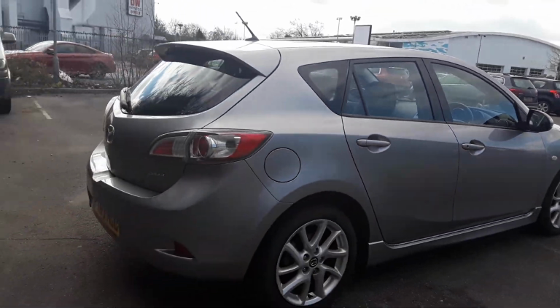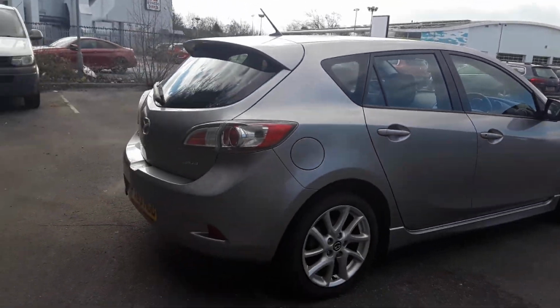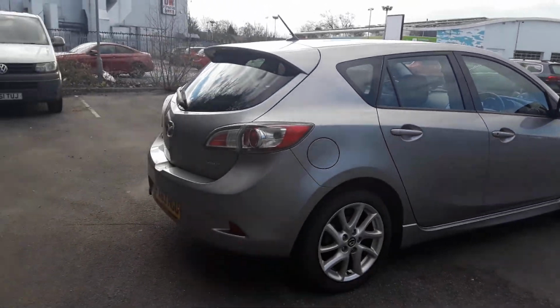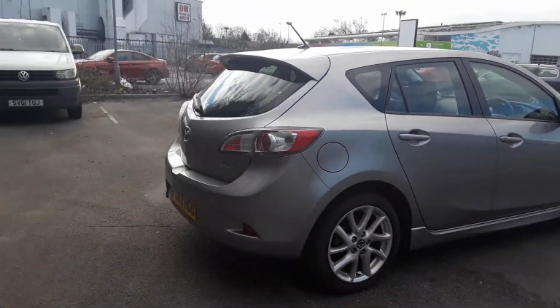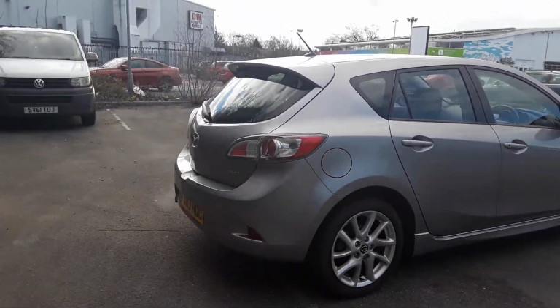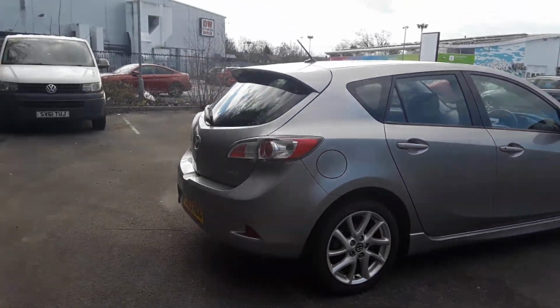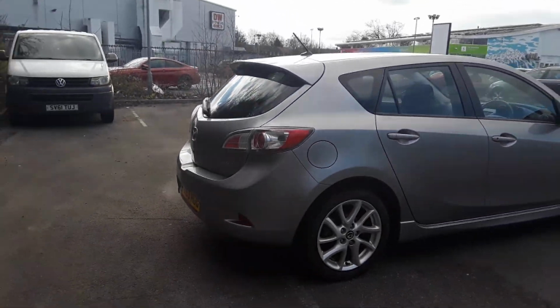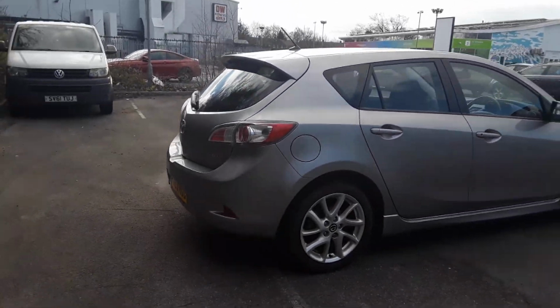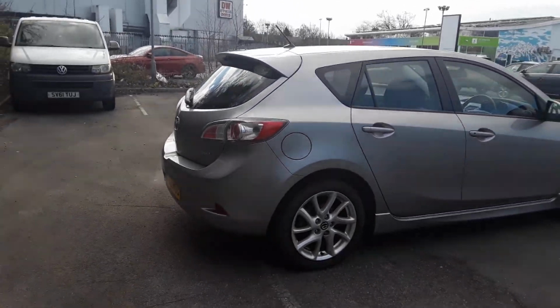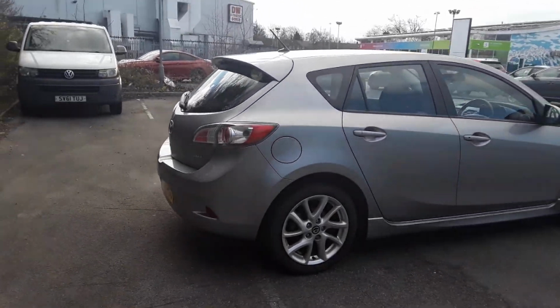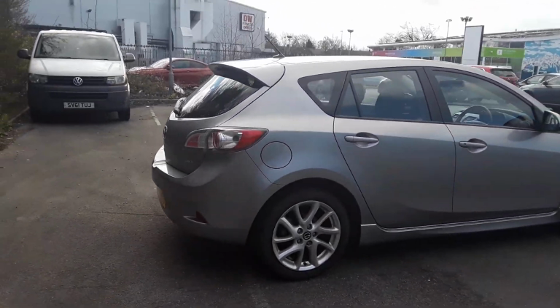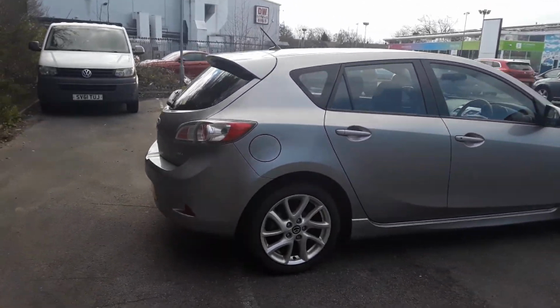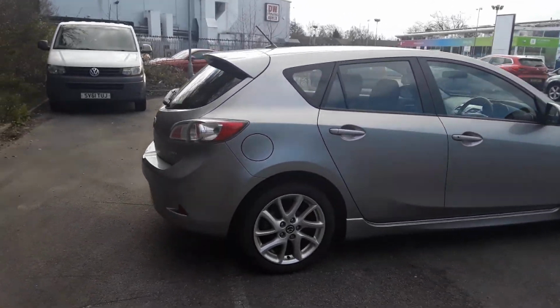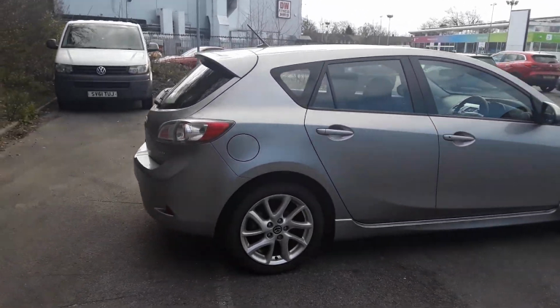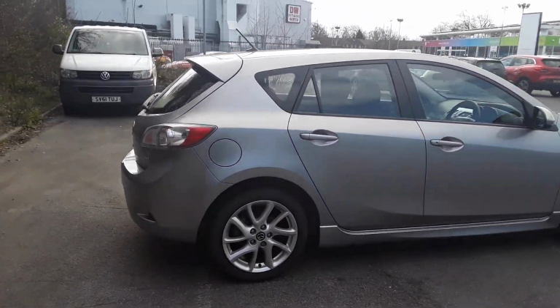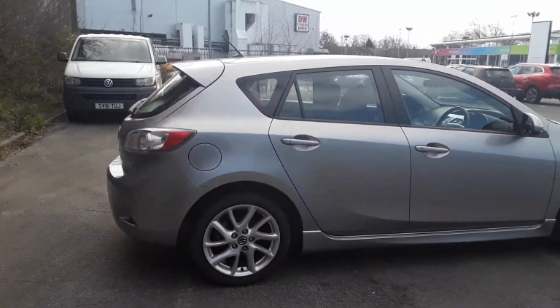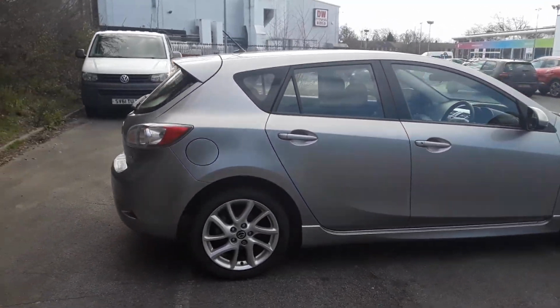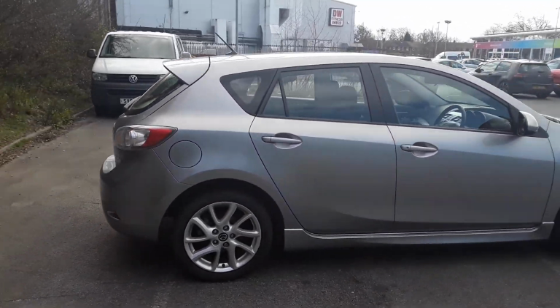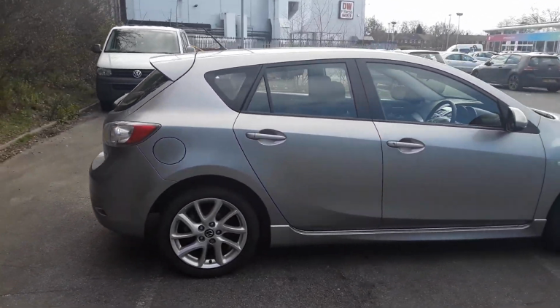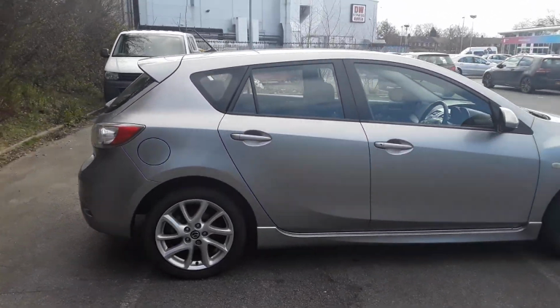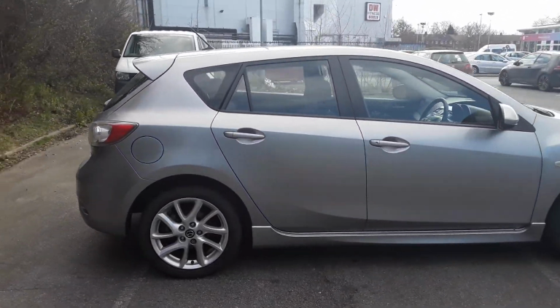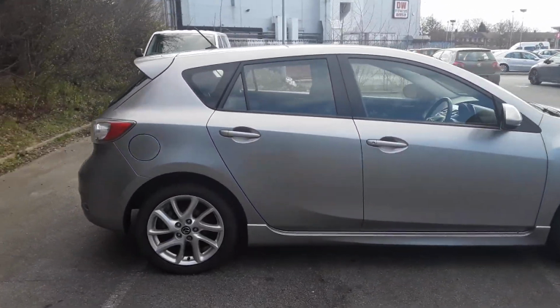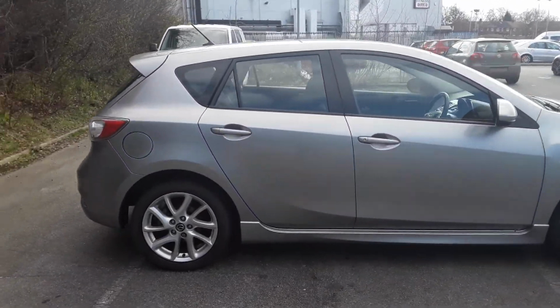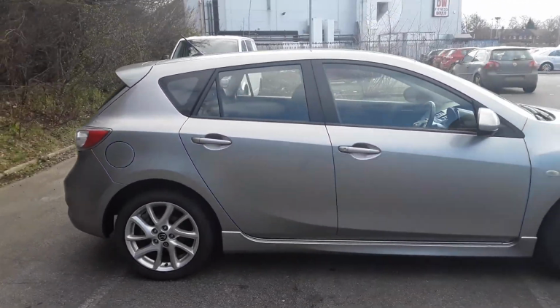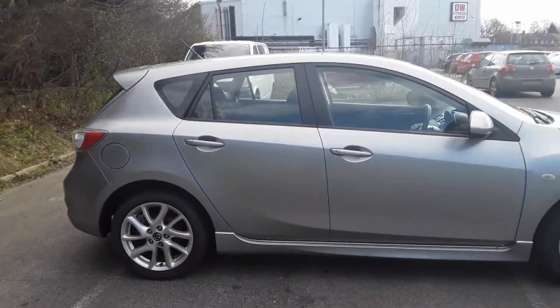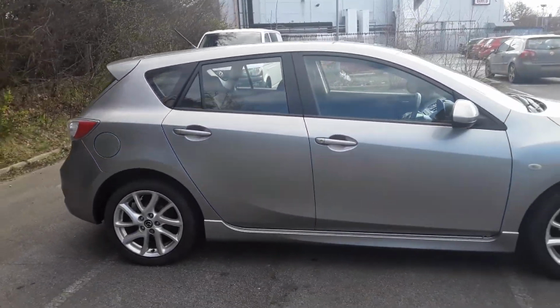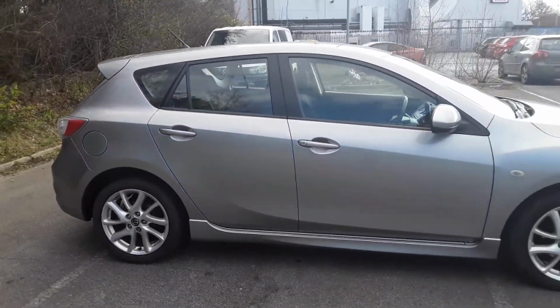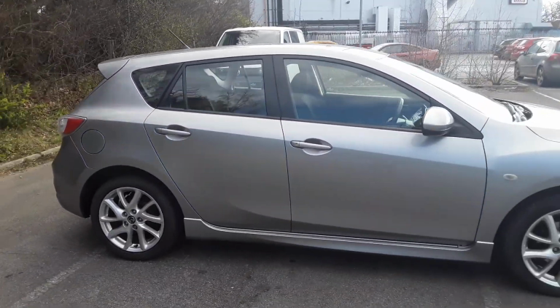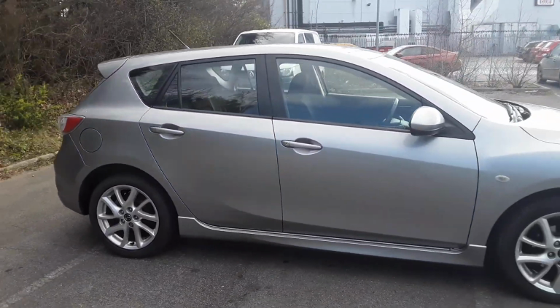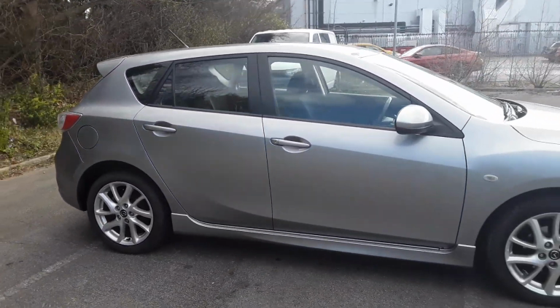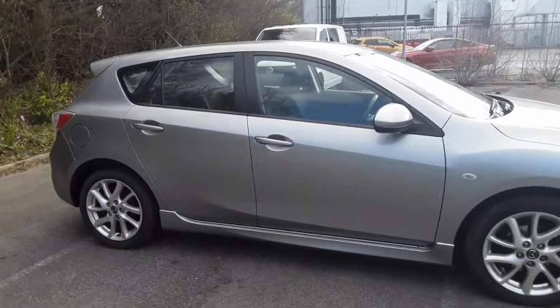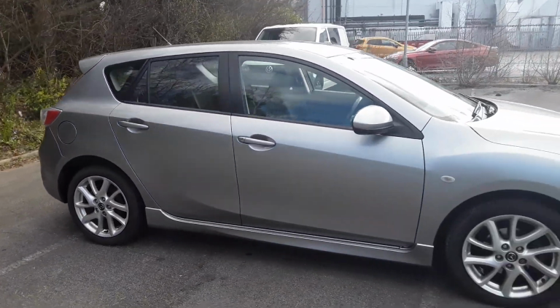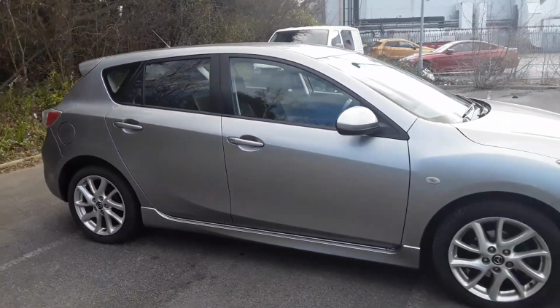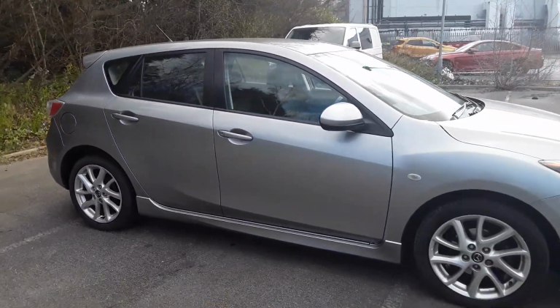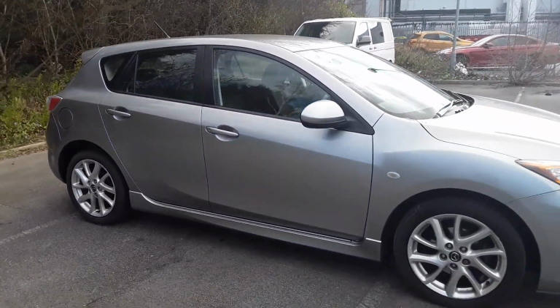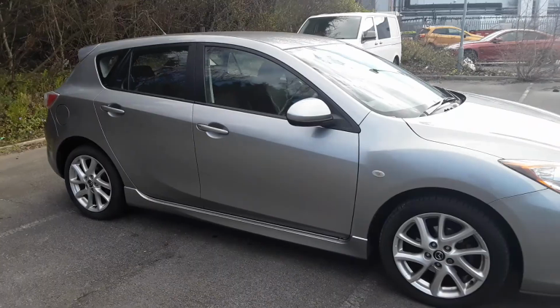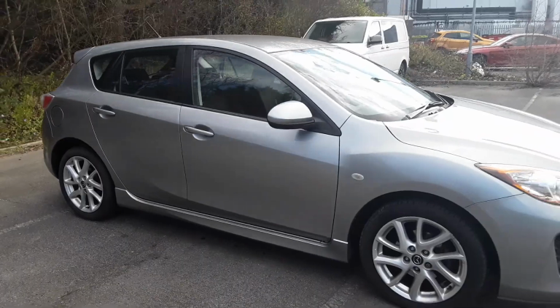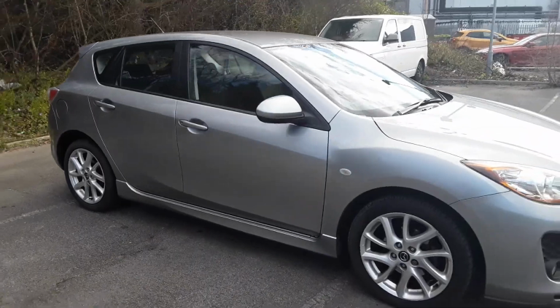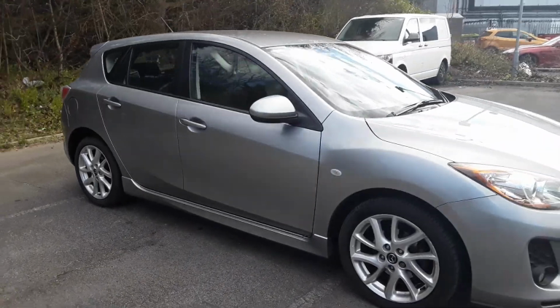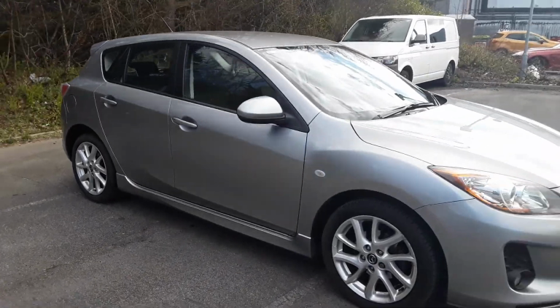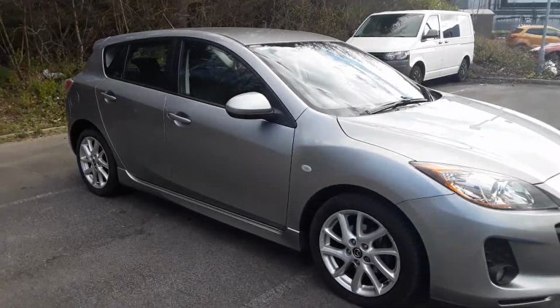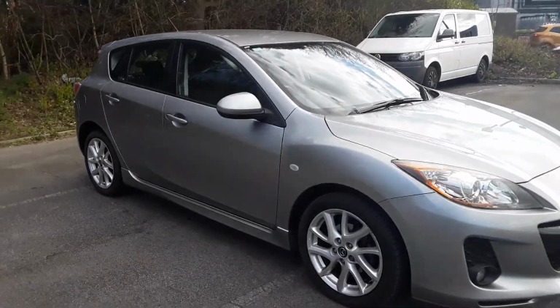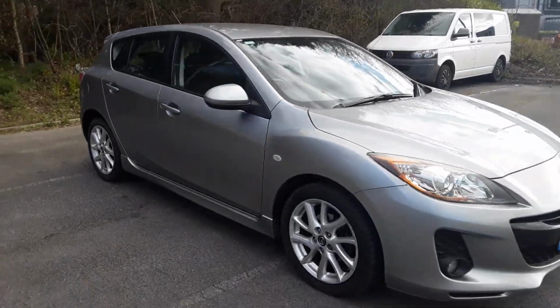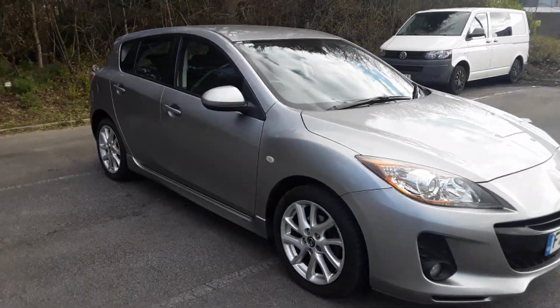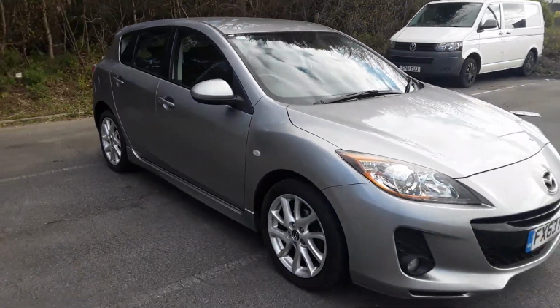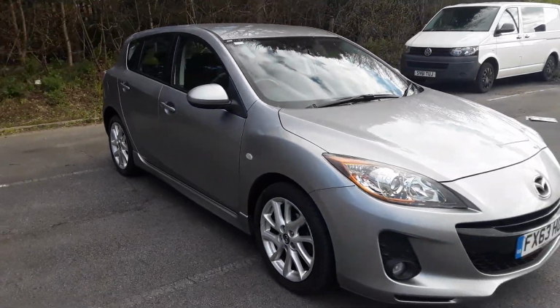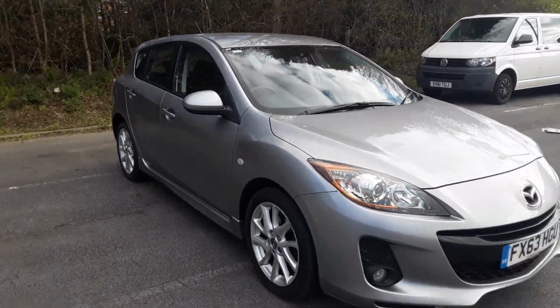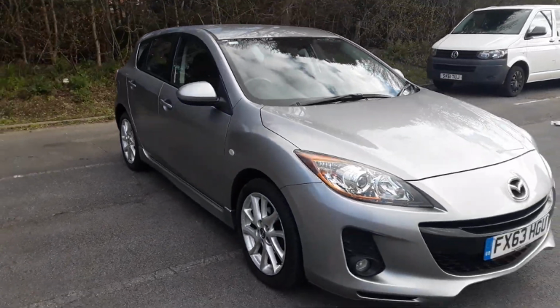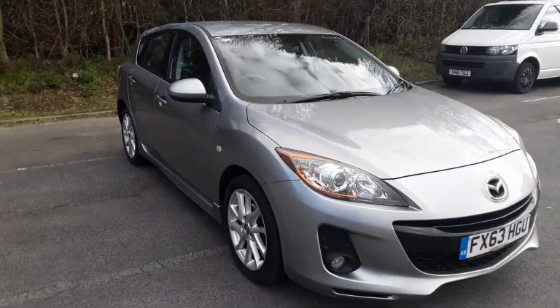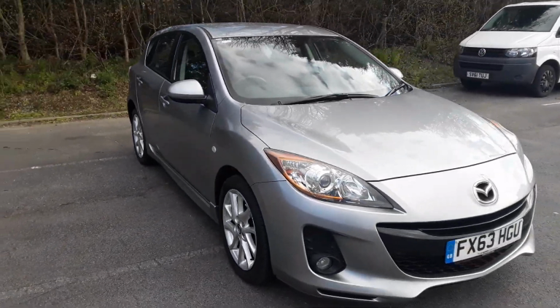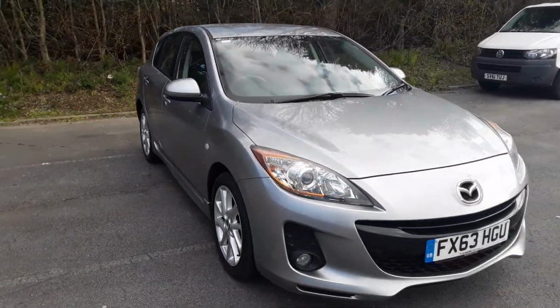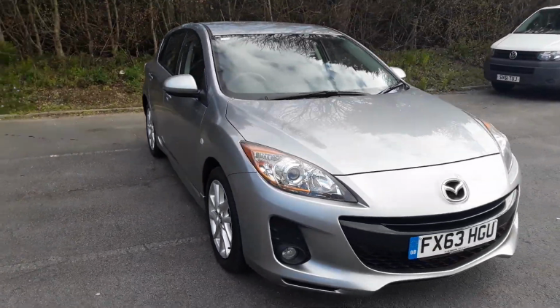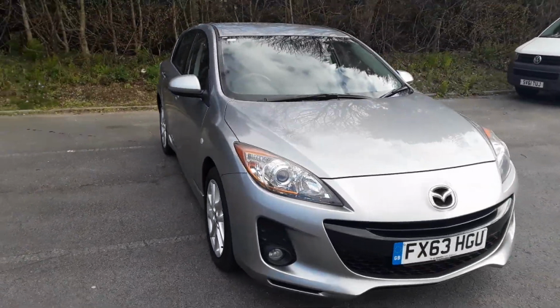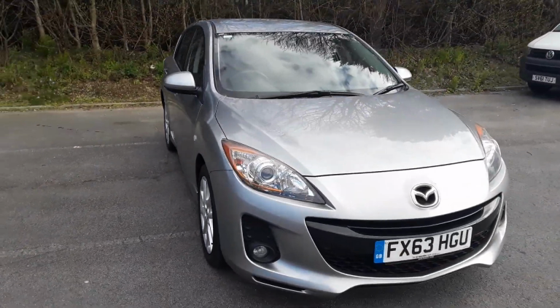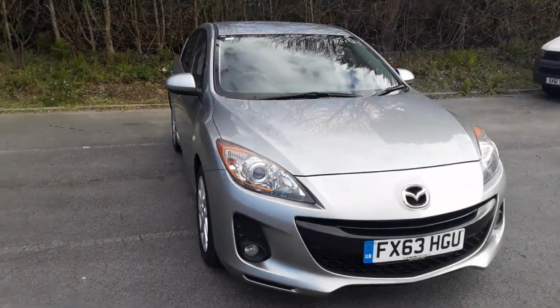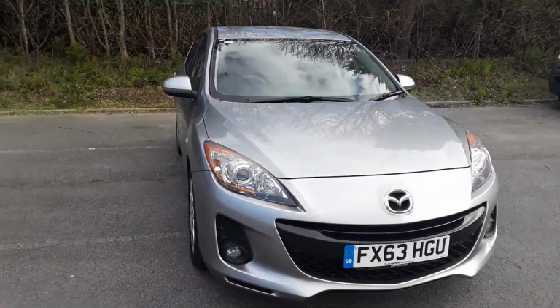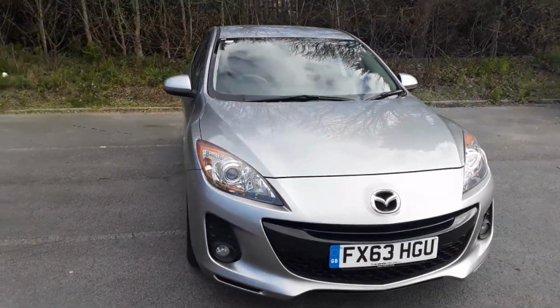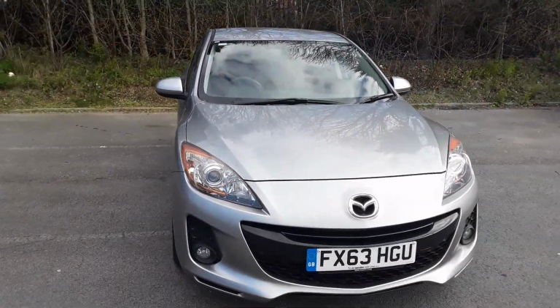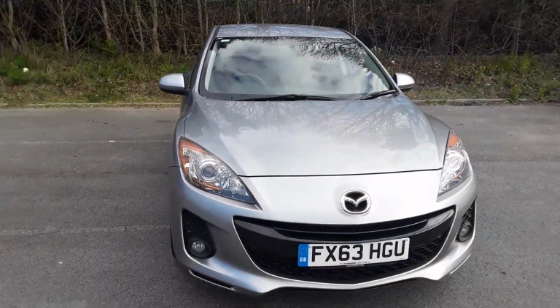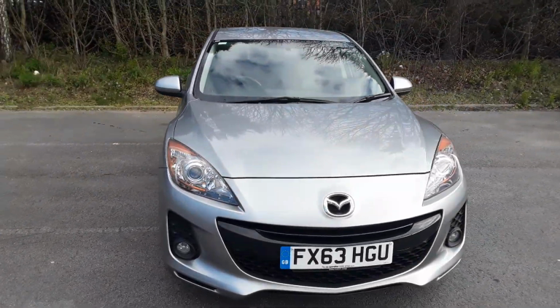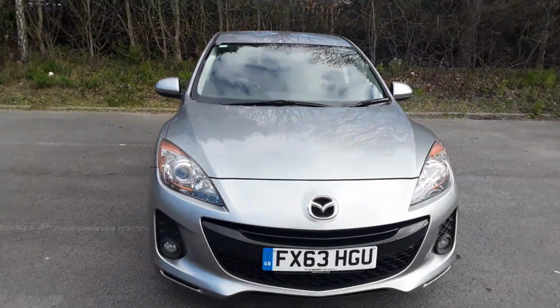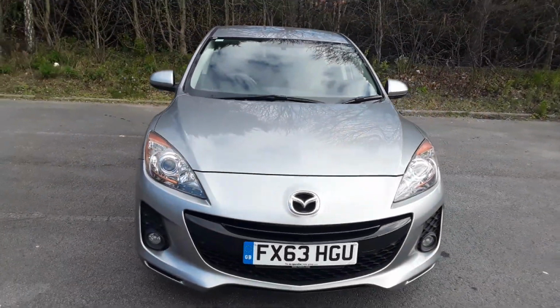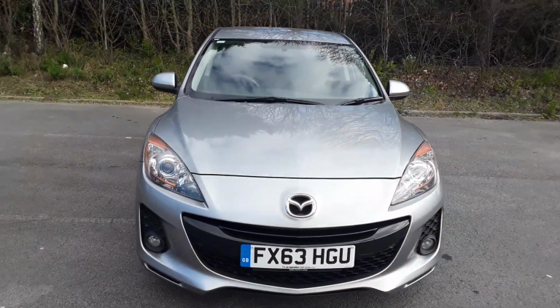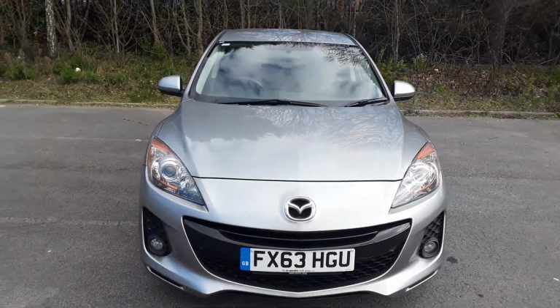And there we have the 63 plate Mazda 3. To arrange a viewing or book a test drive, please contact Pentagon Mazda at Lincoln Tritton Road.